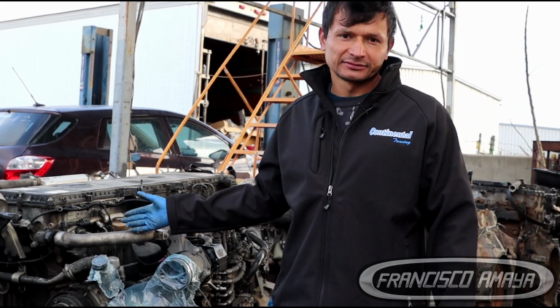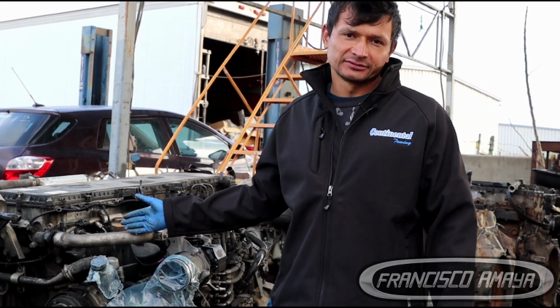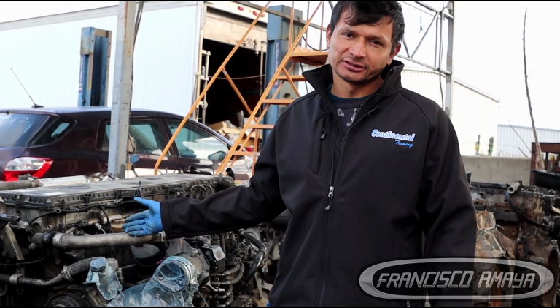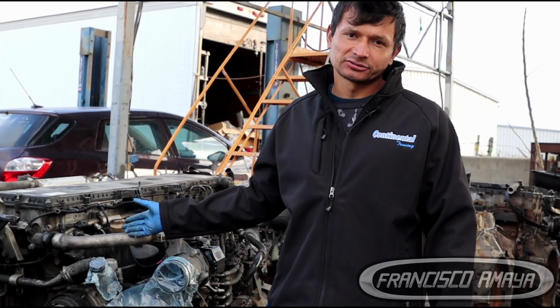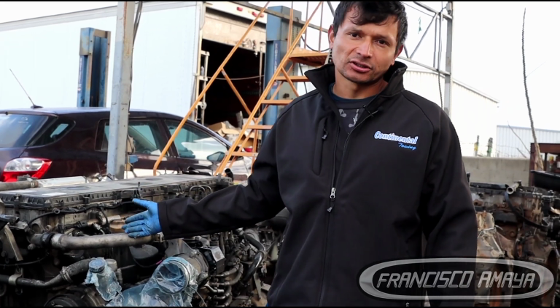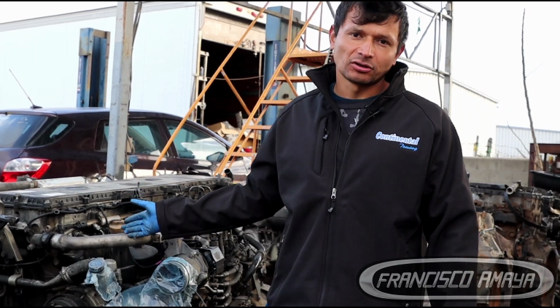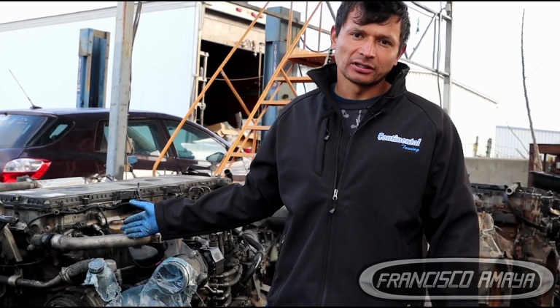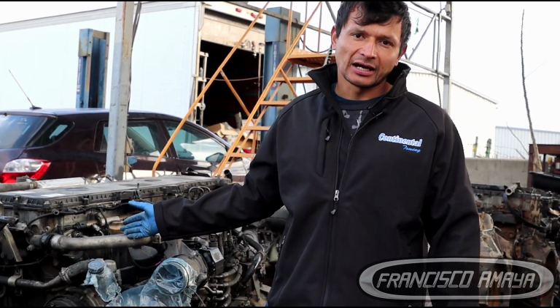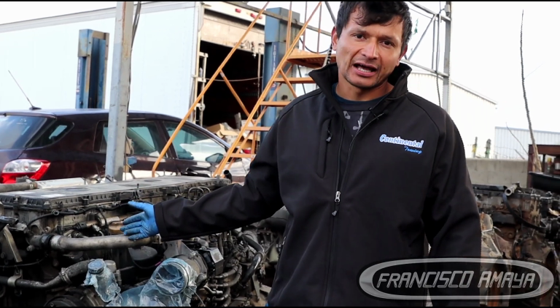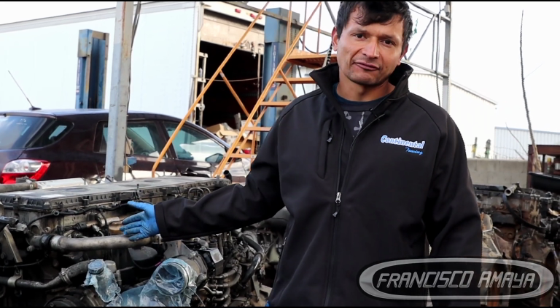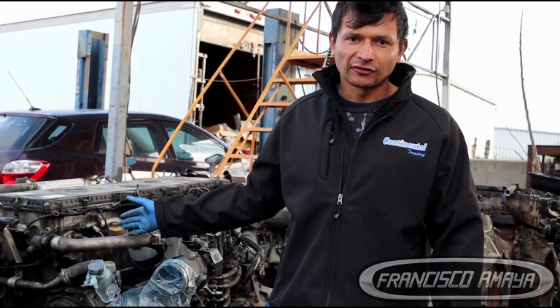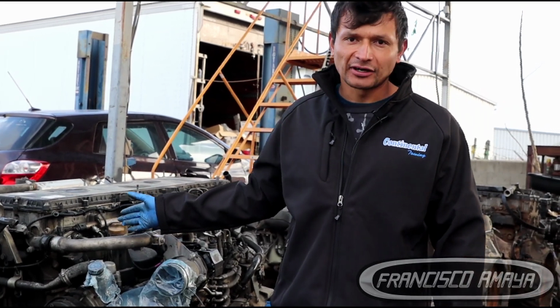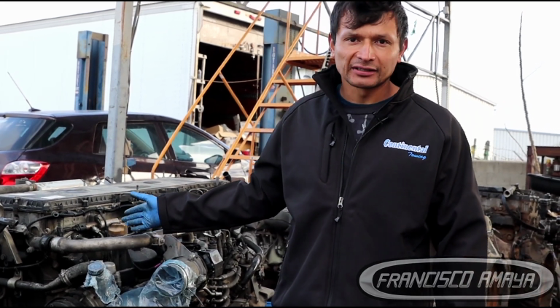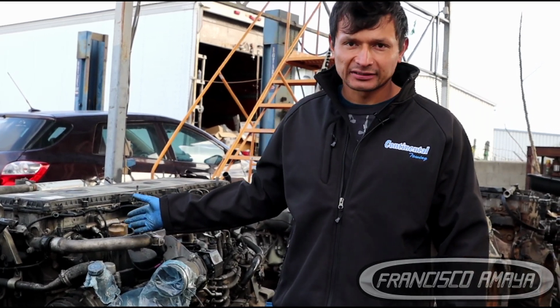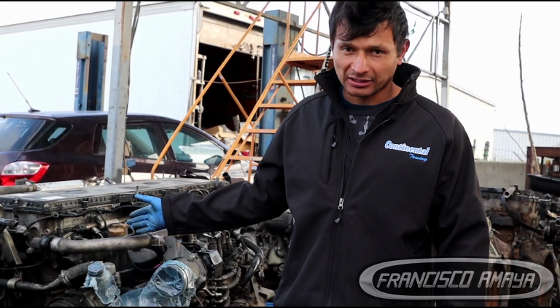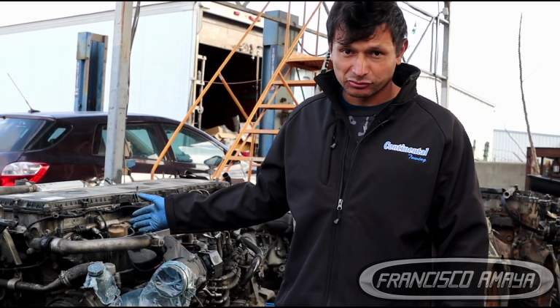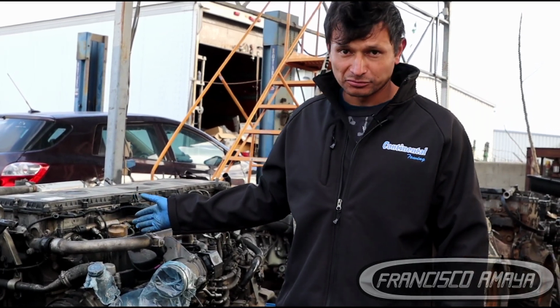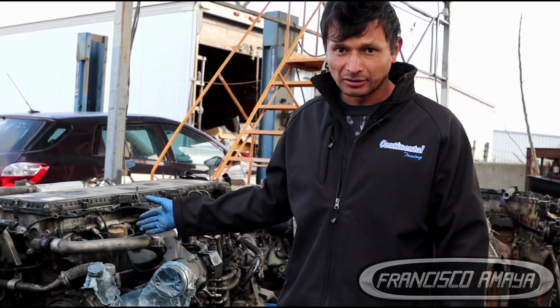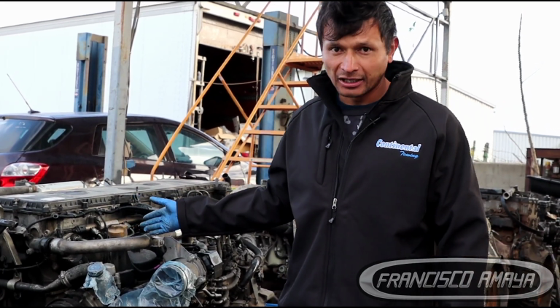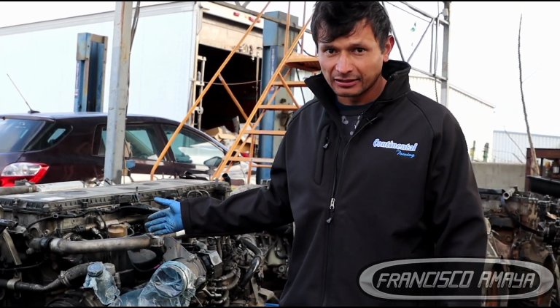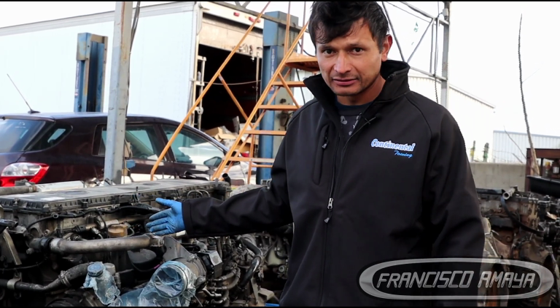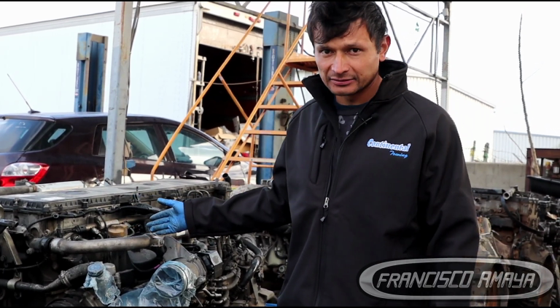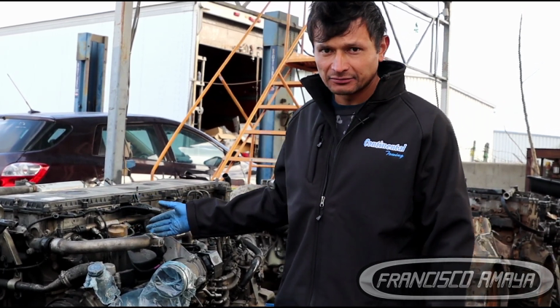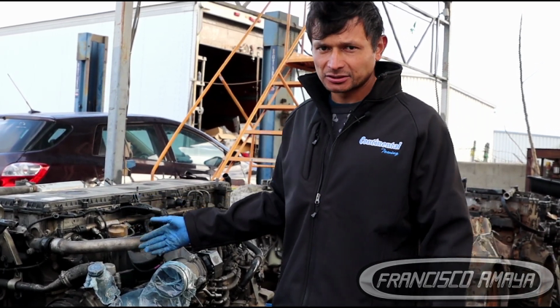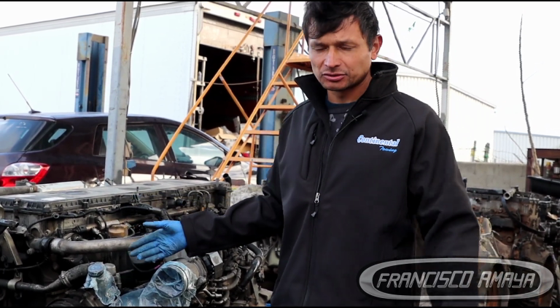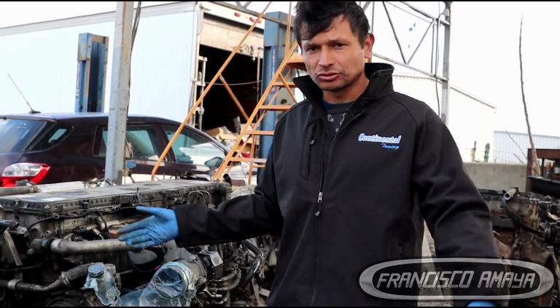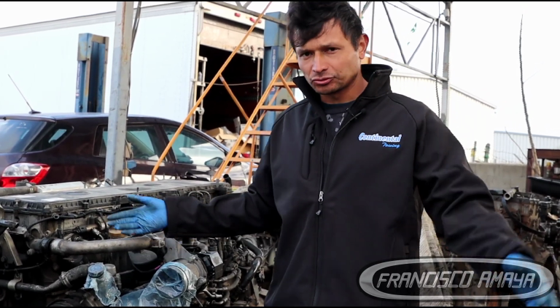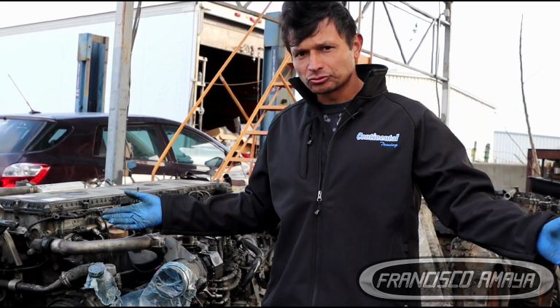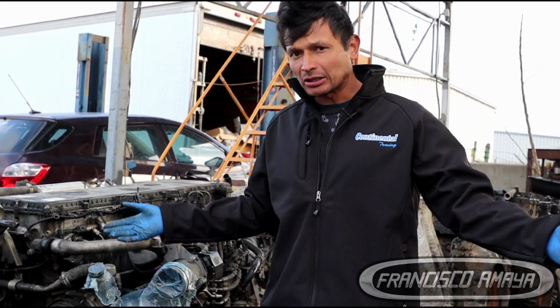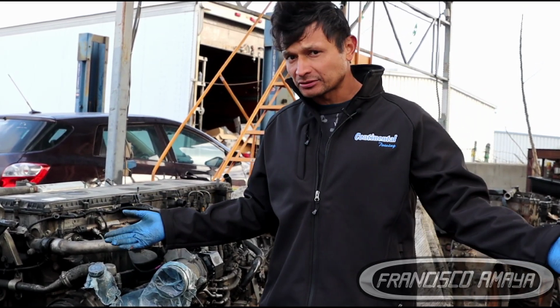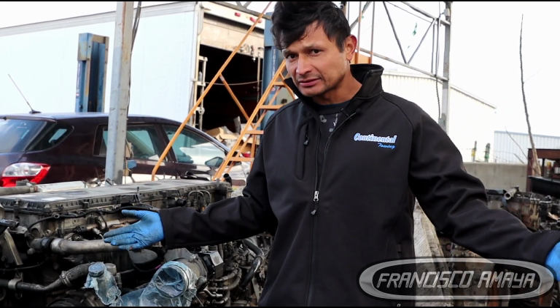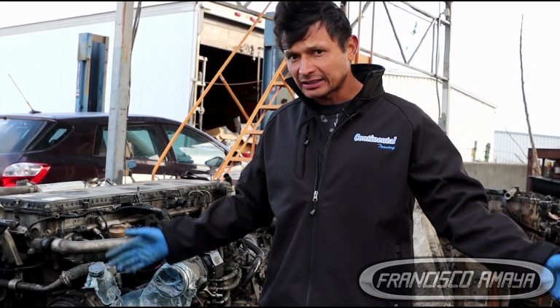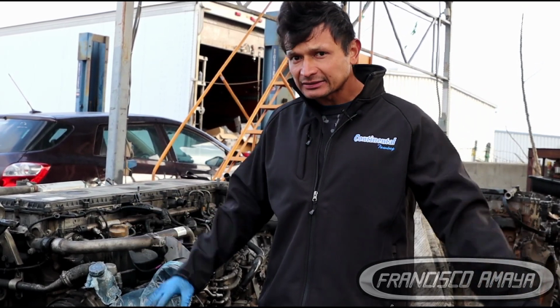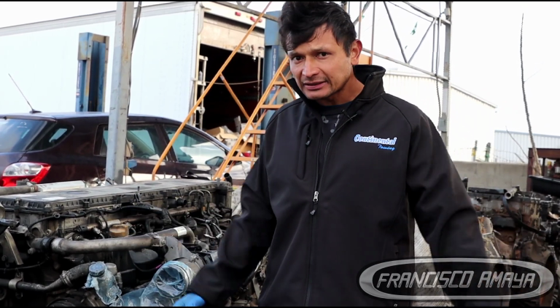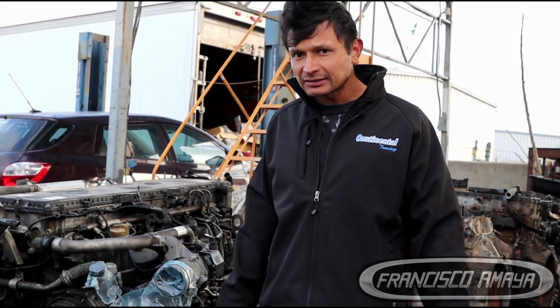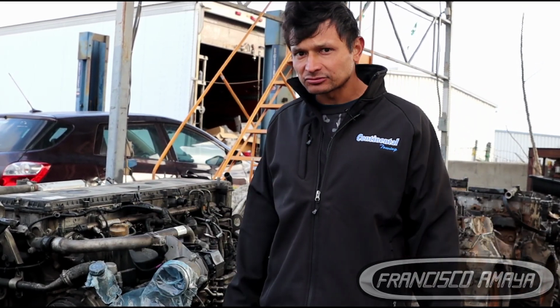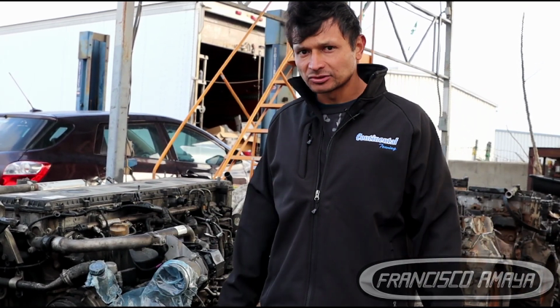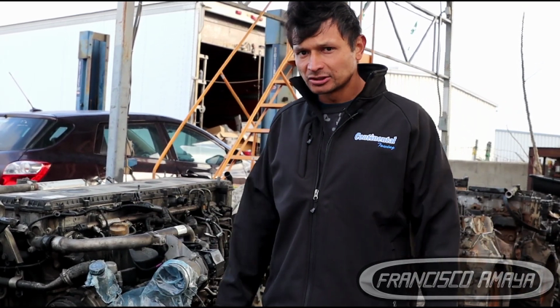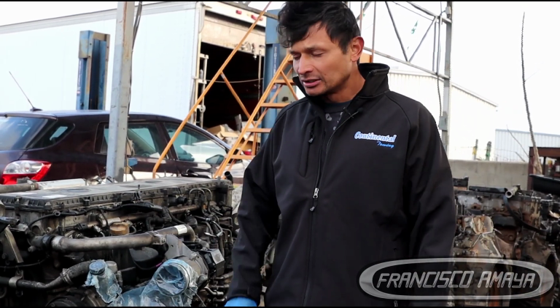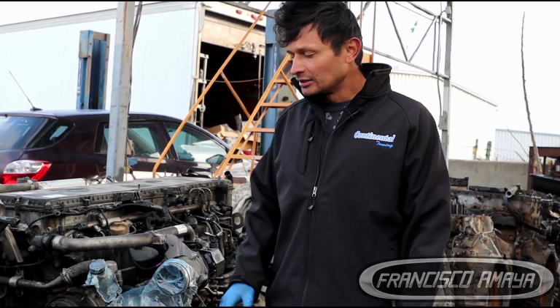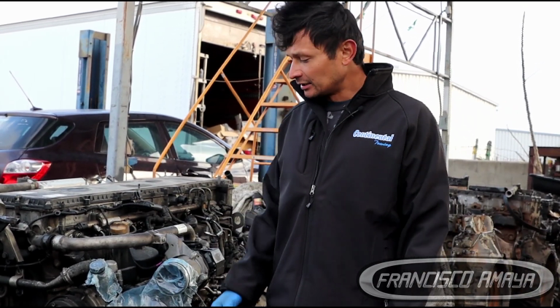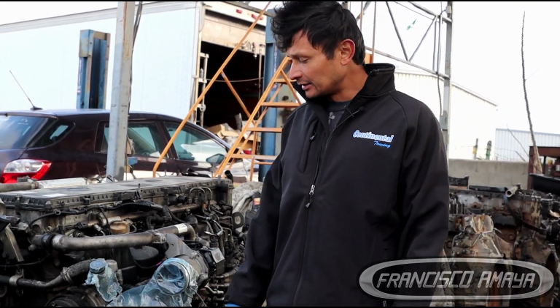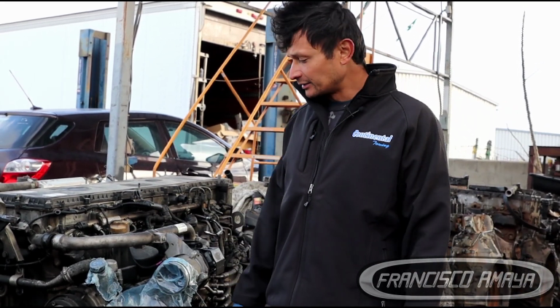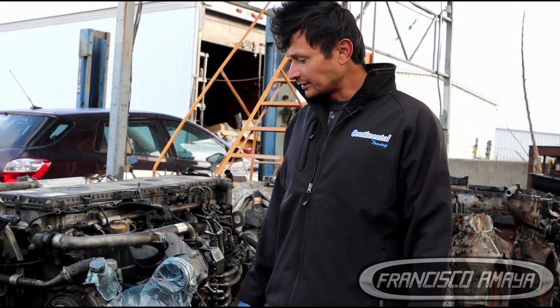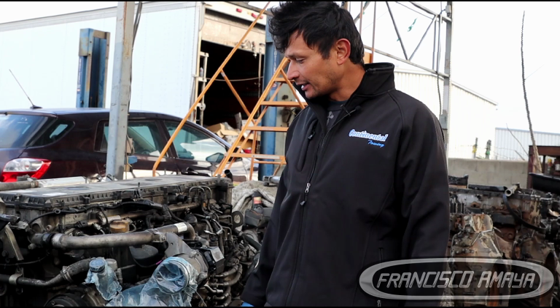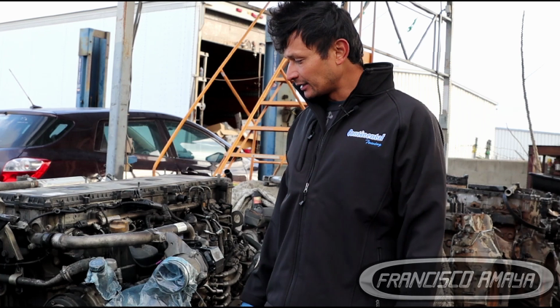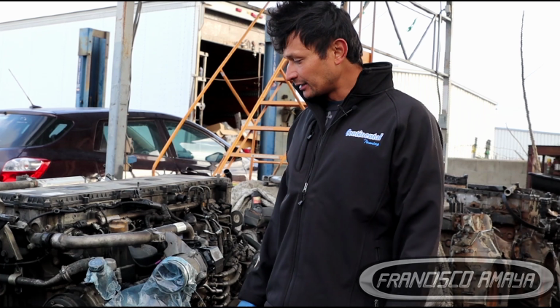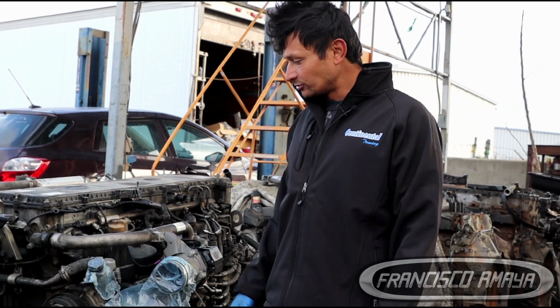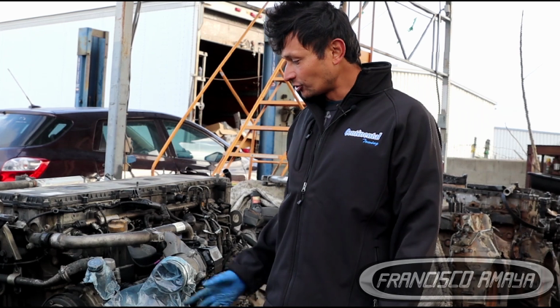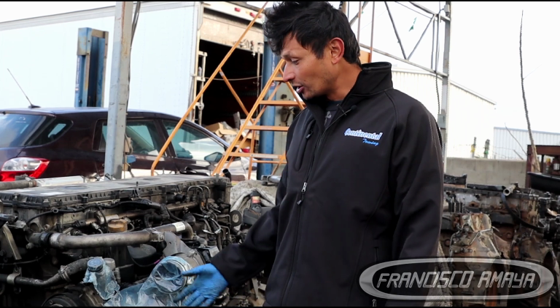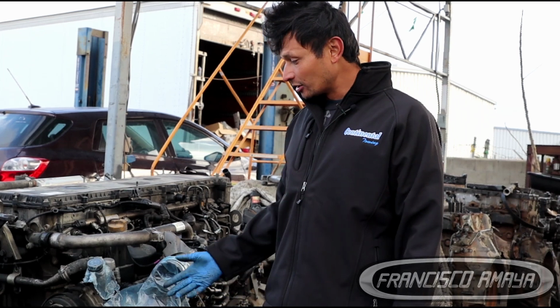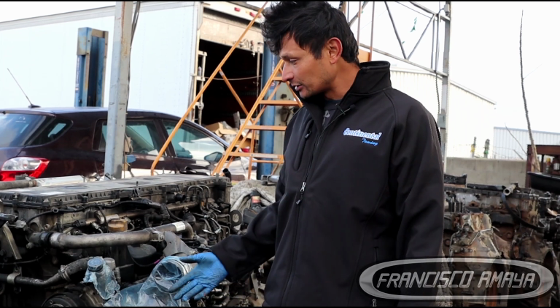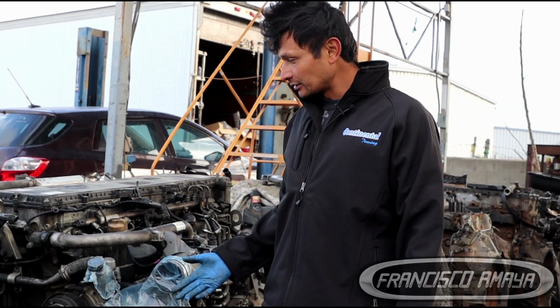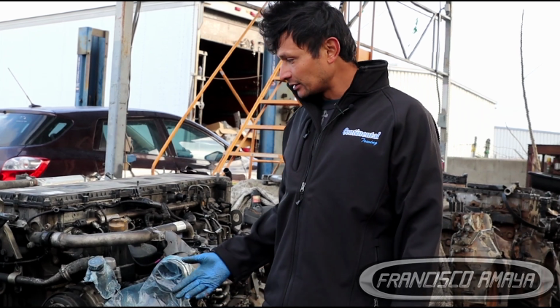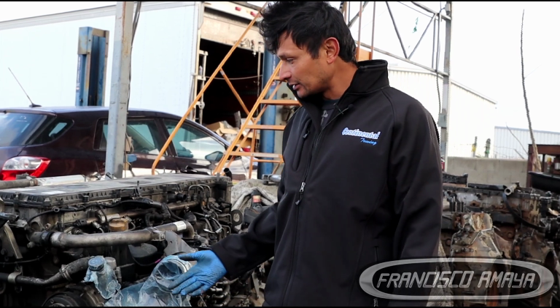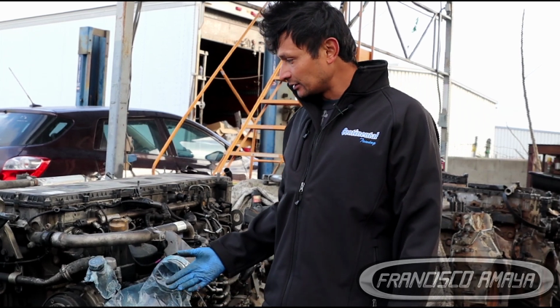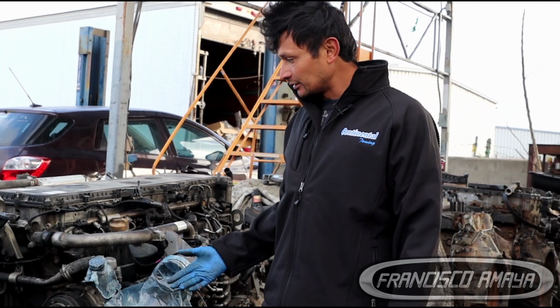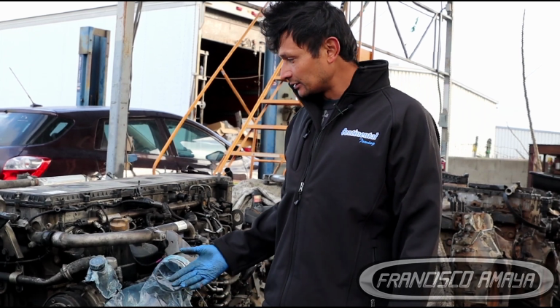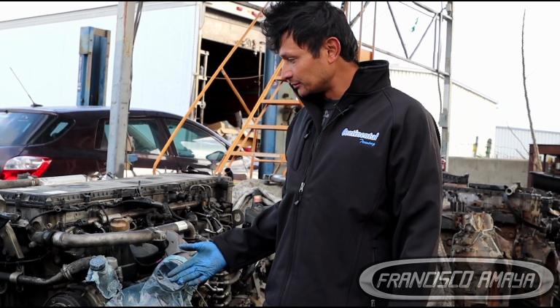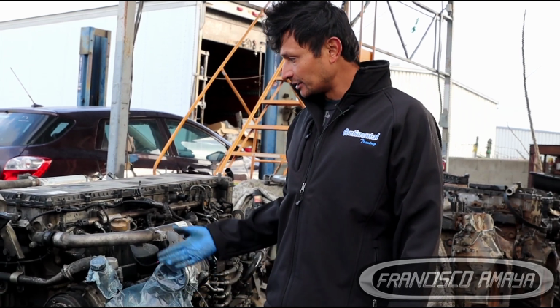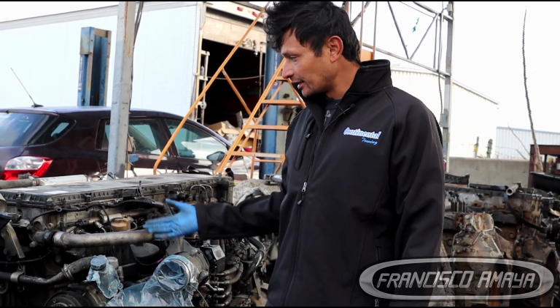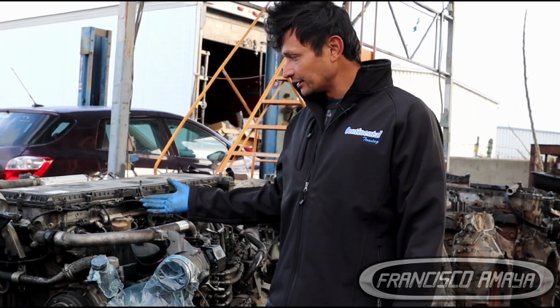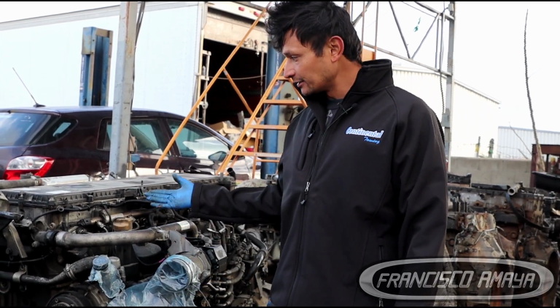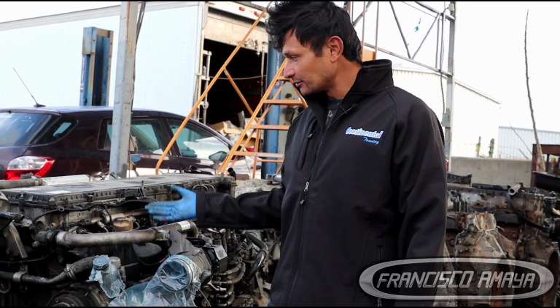Sadly, this truck only had 400,000 miles. It was a 2019 truck and the engine — well, it's basically a brand new engine.